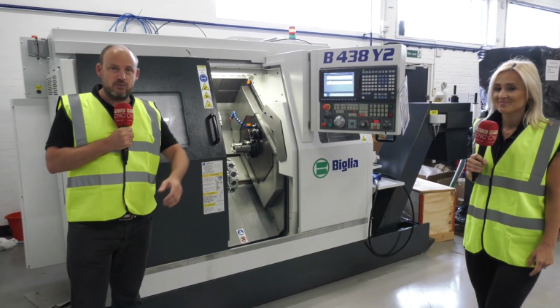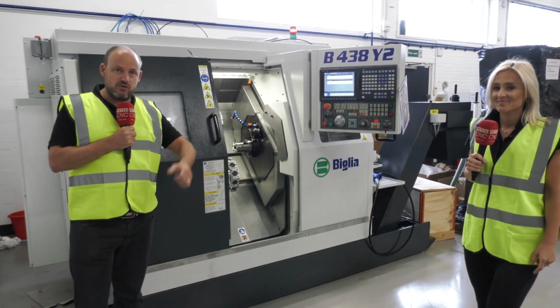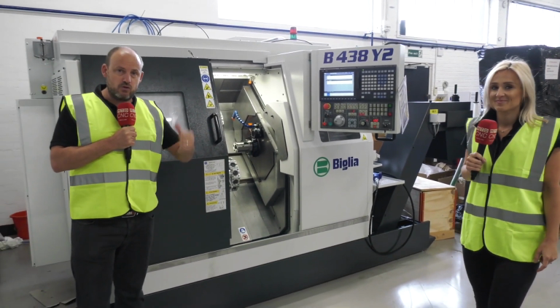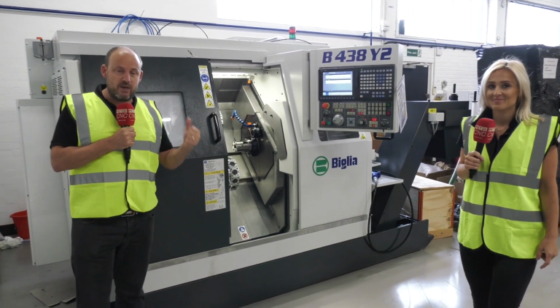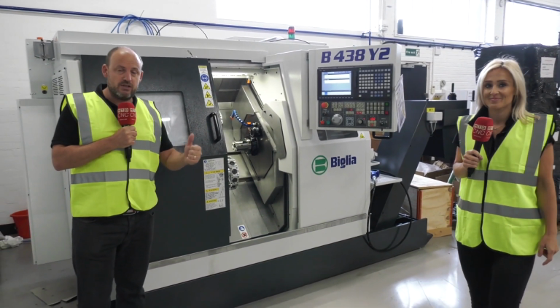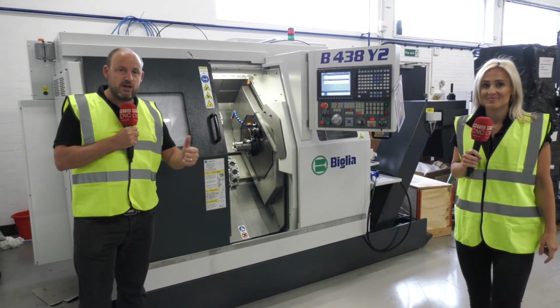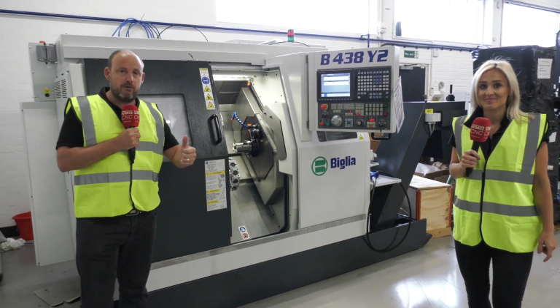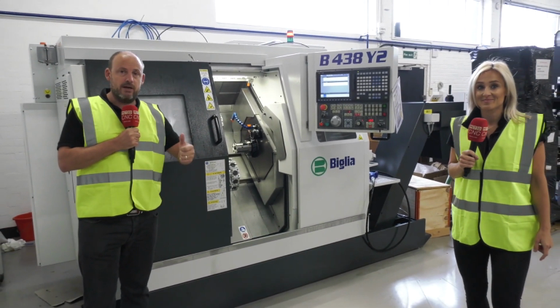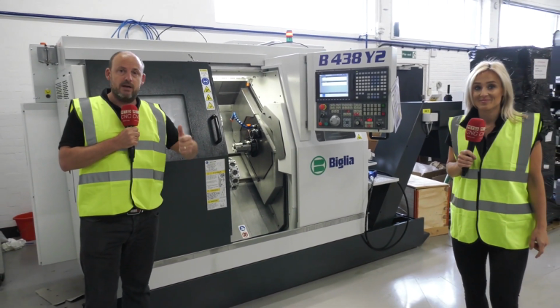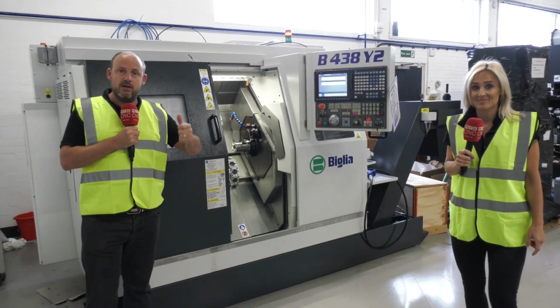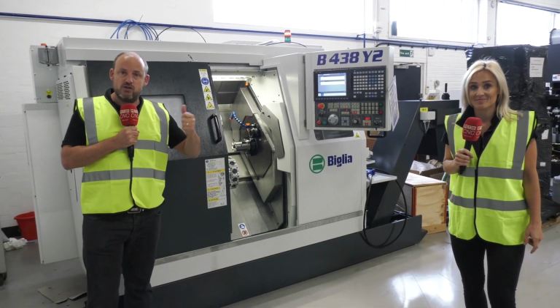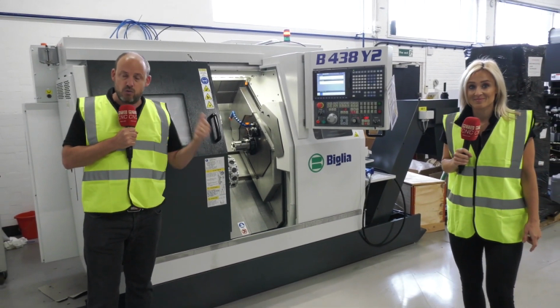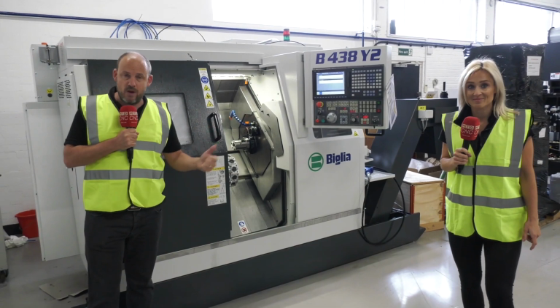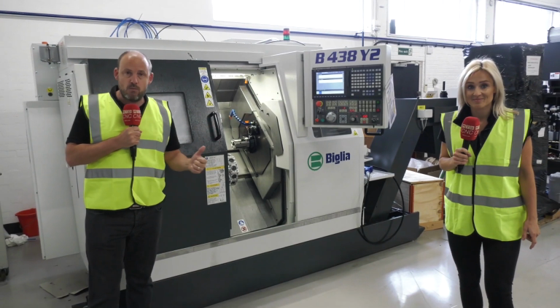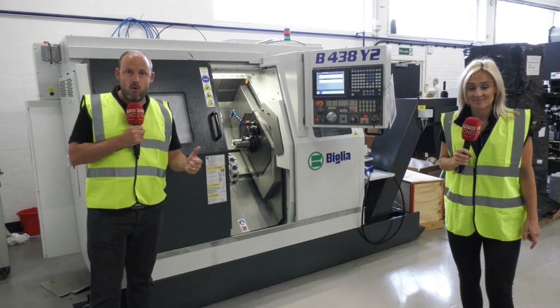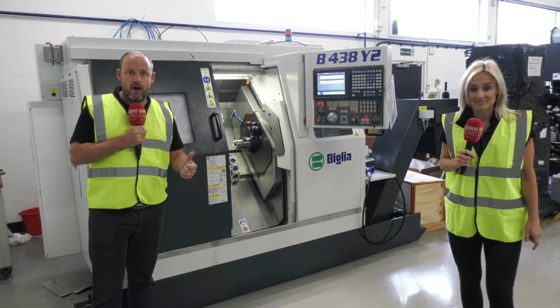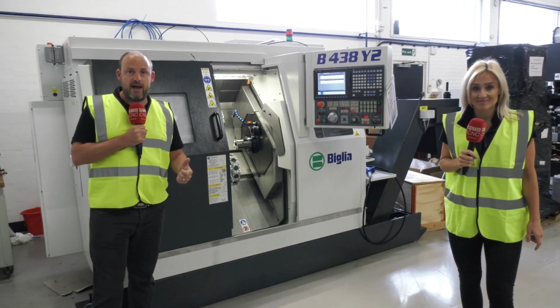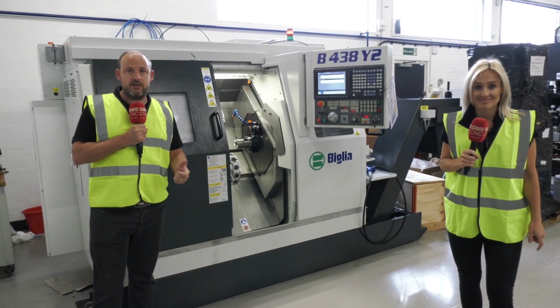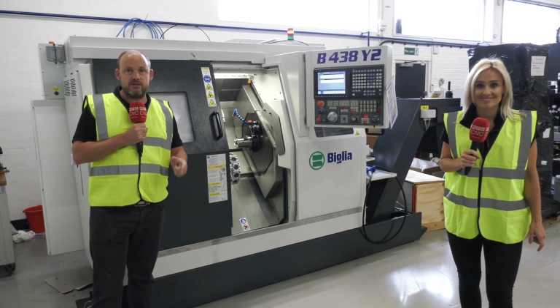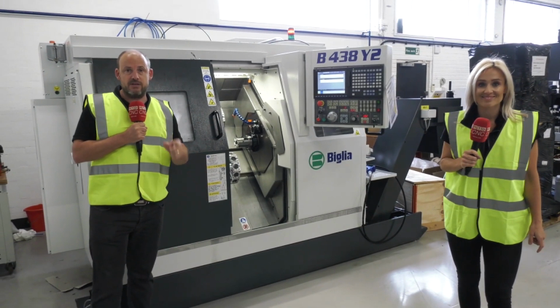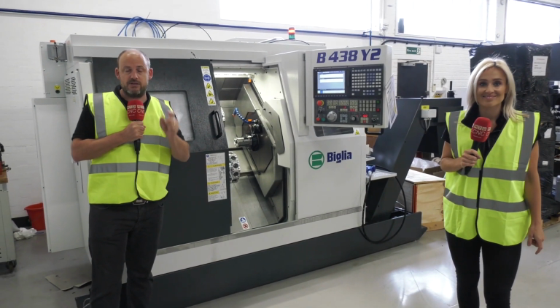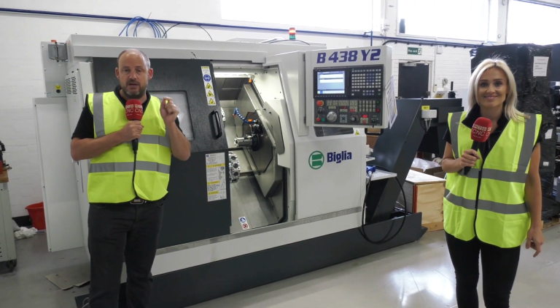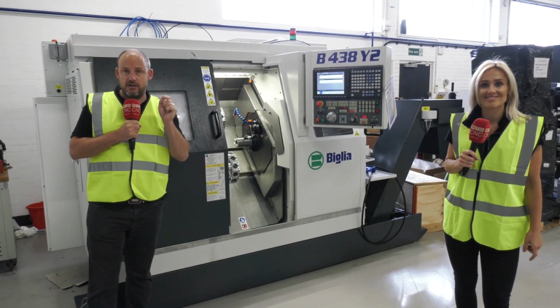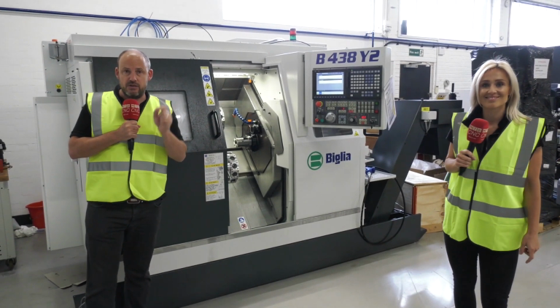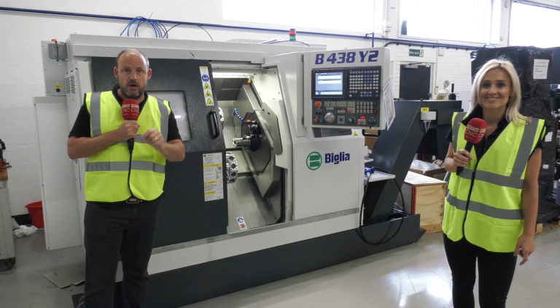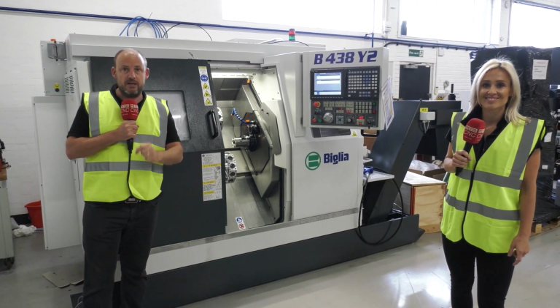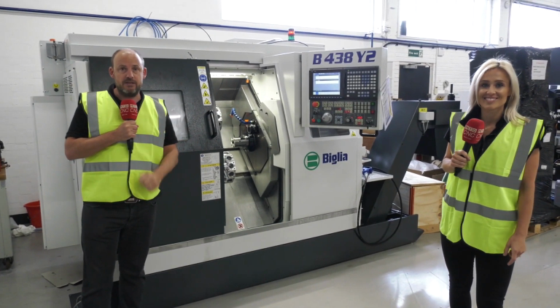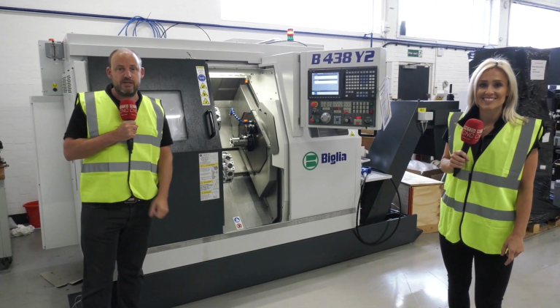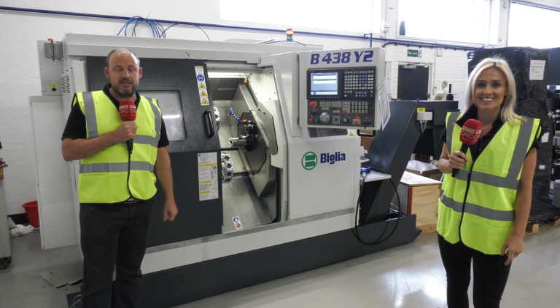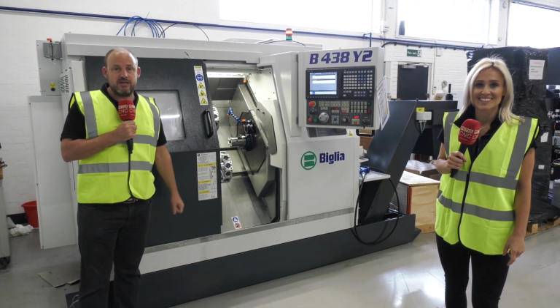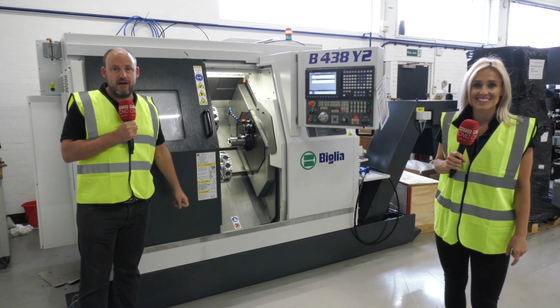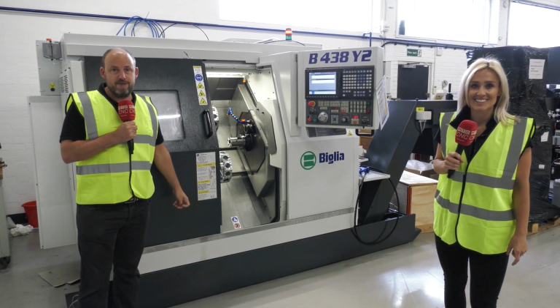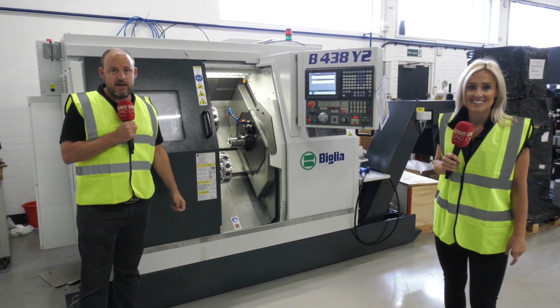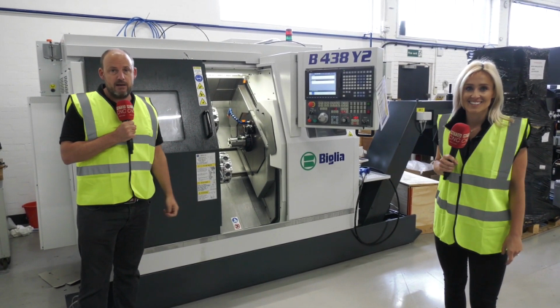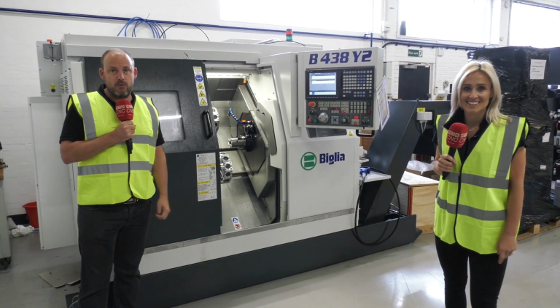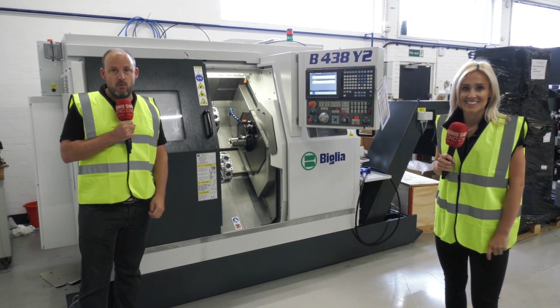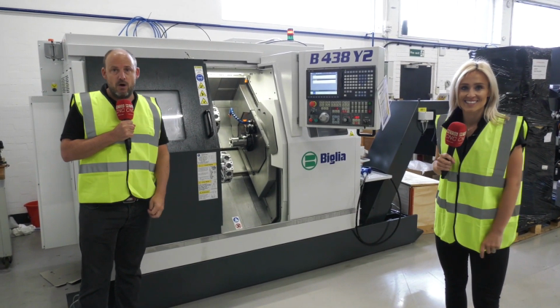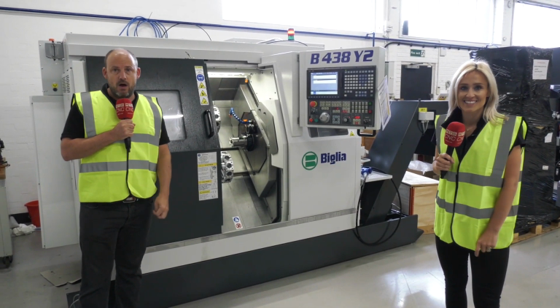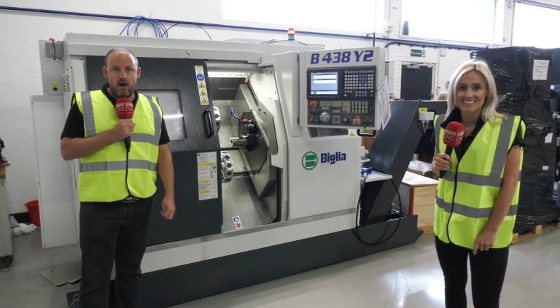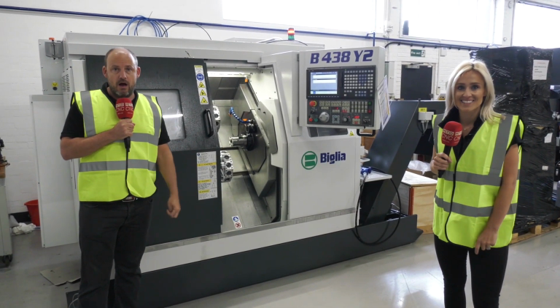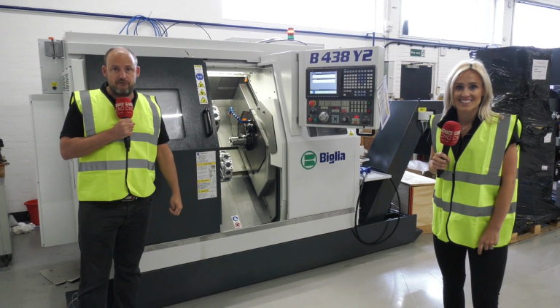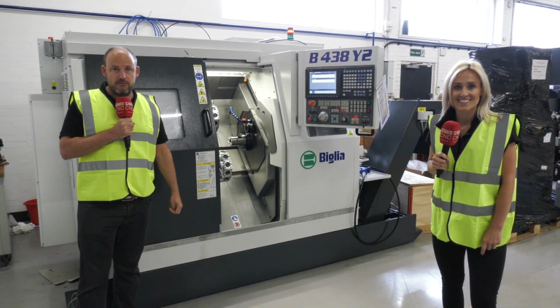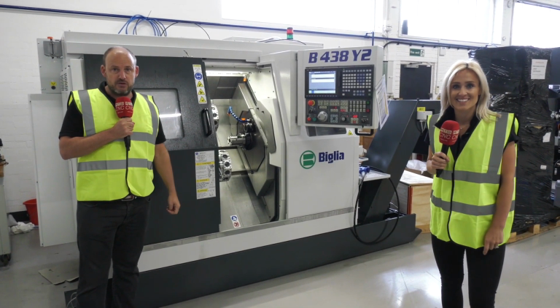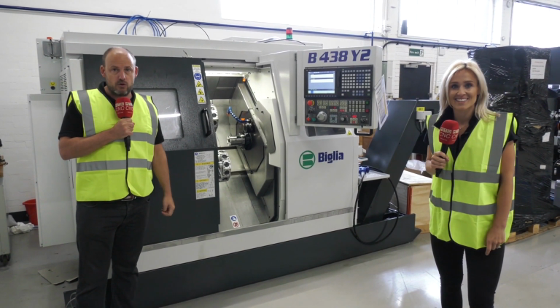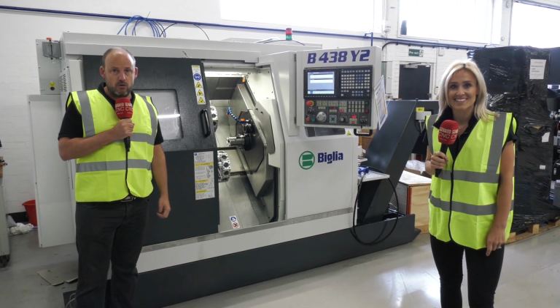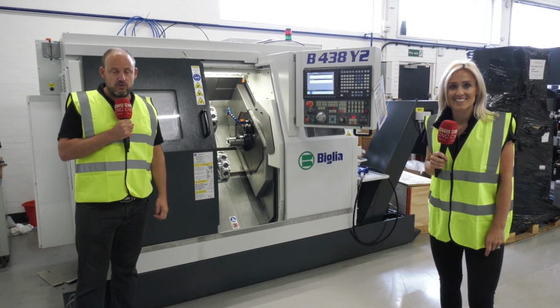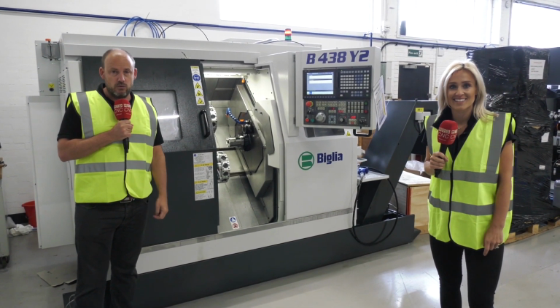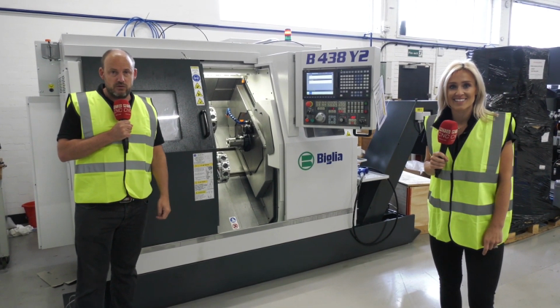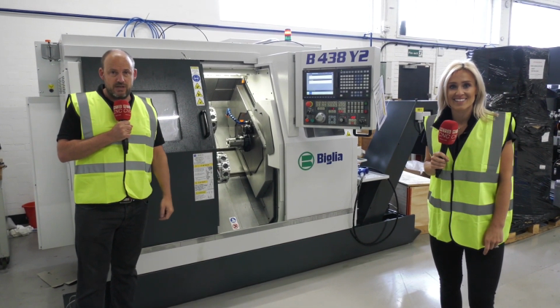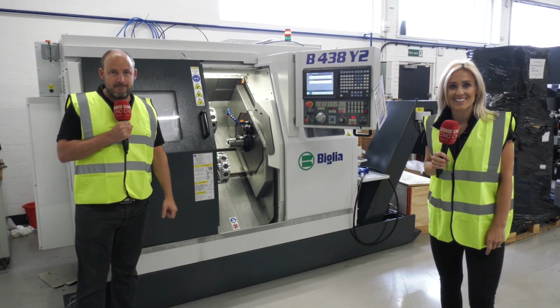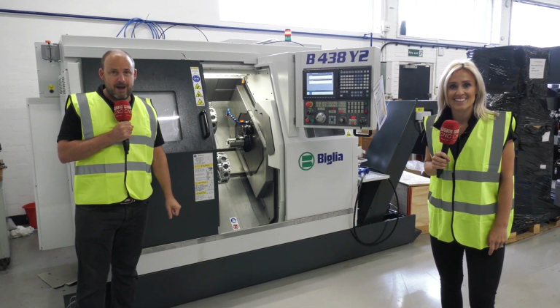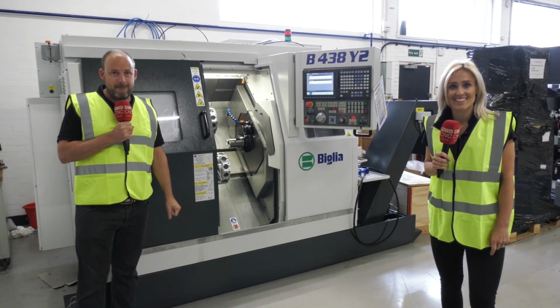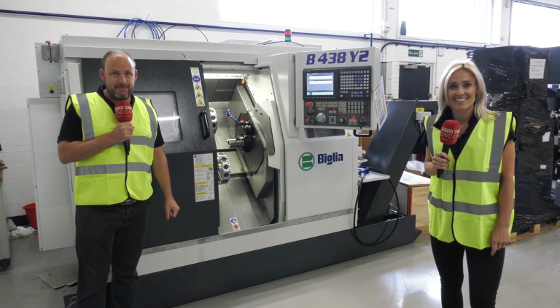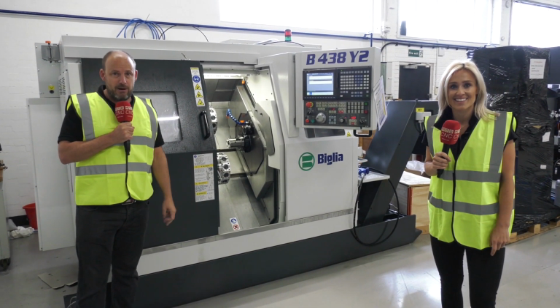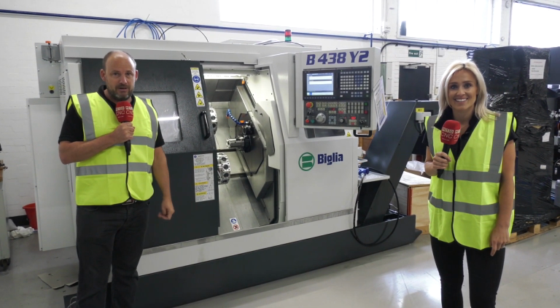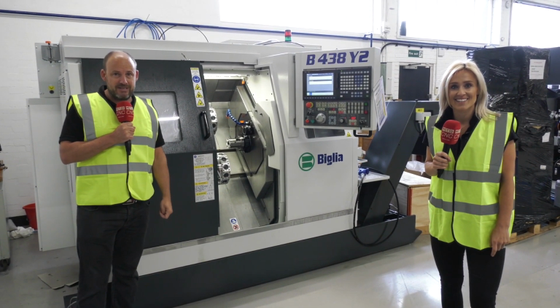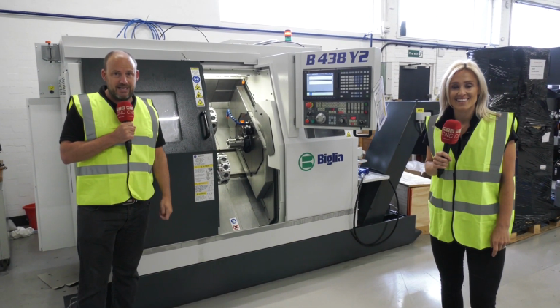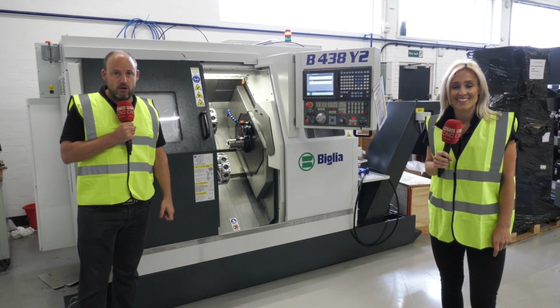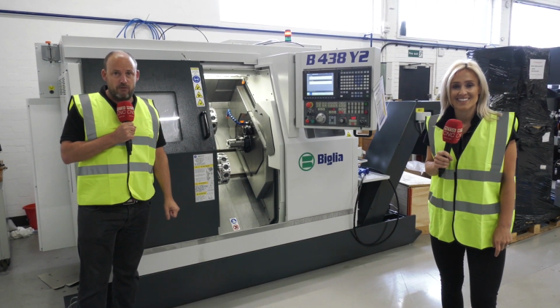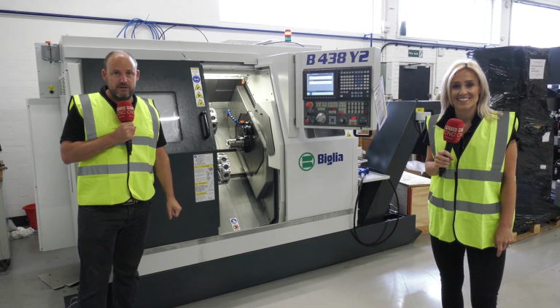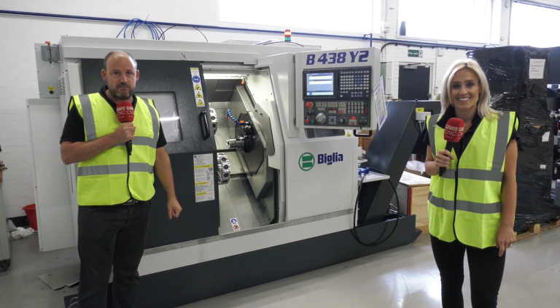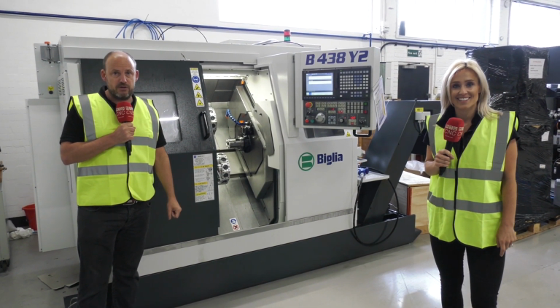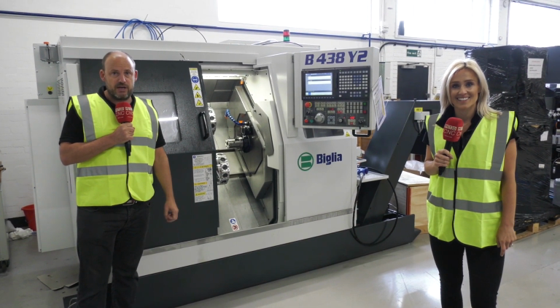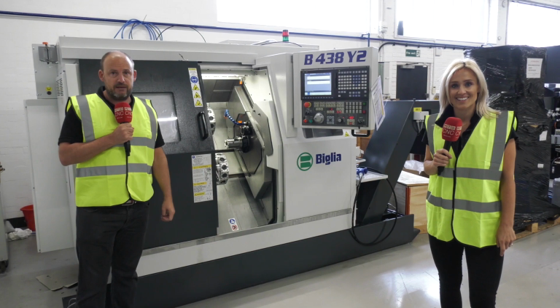It's ready to go — in stock and available here at White House Machine Tools. Twin turret, twin Y-axis turning centre available from stock. Talk to them about a deal on this machine.